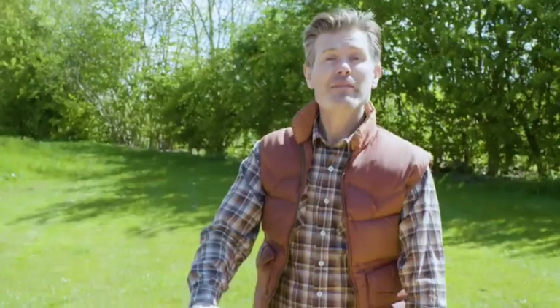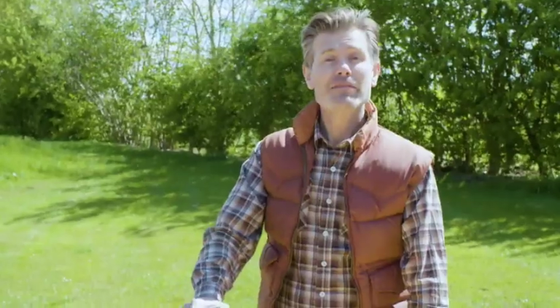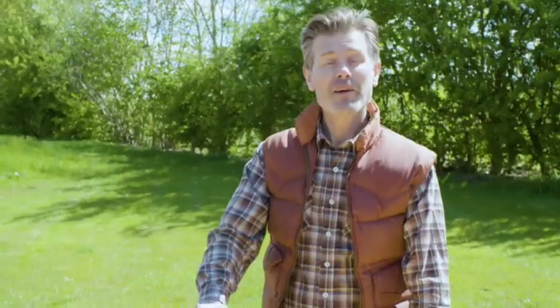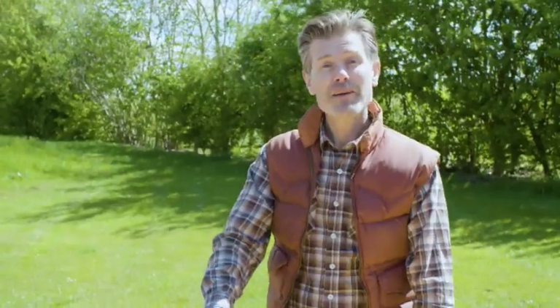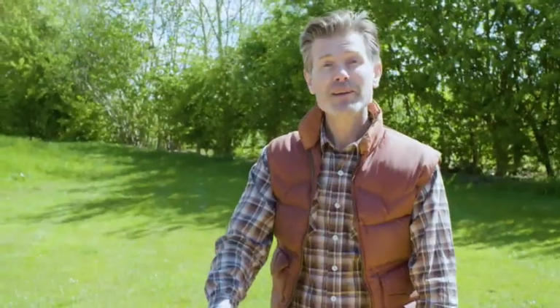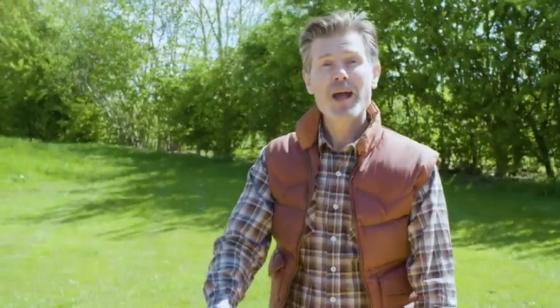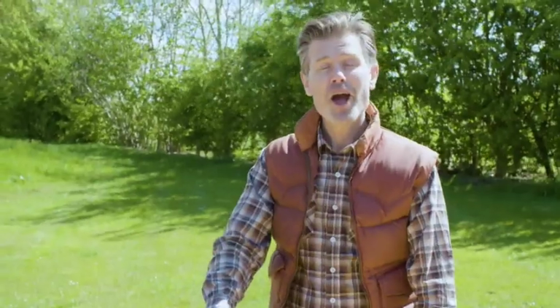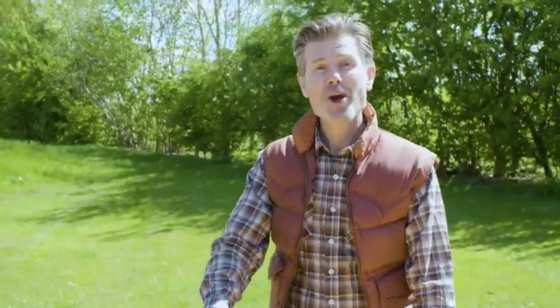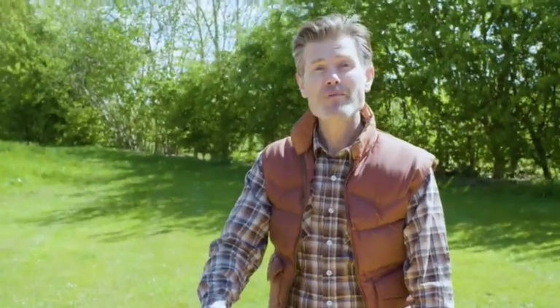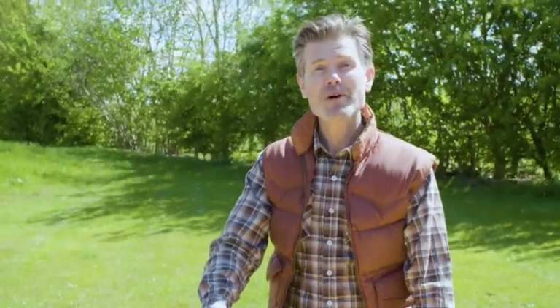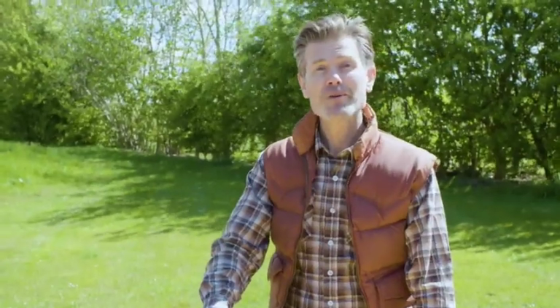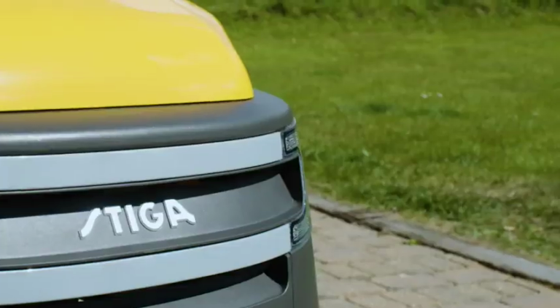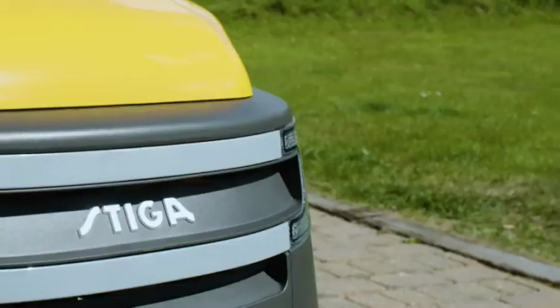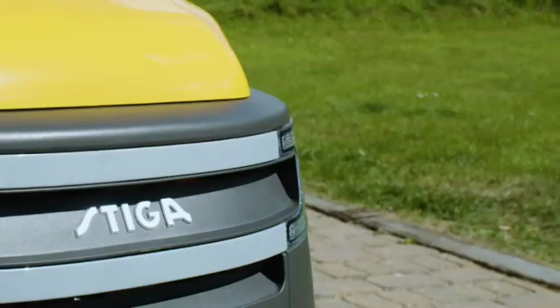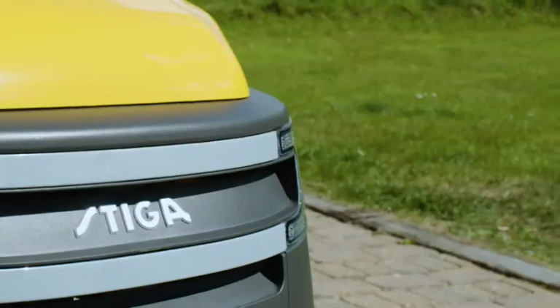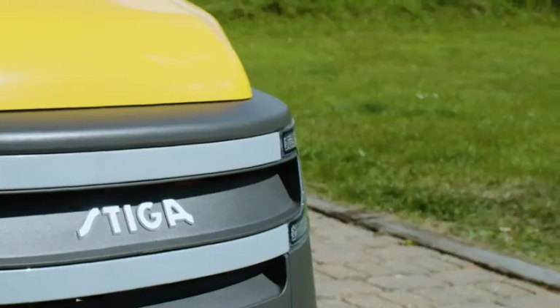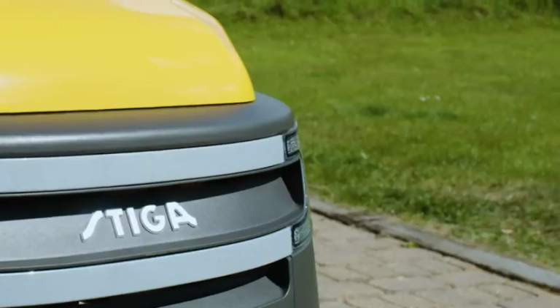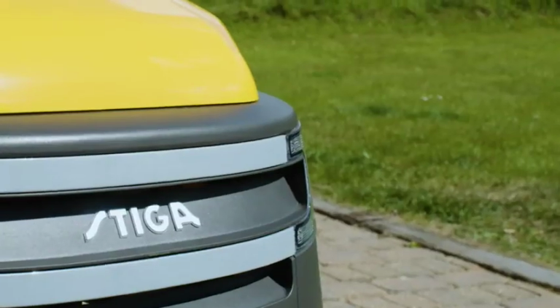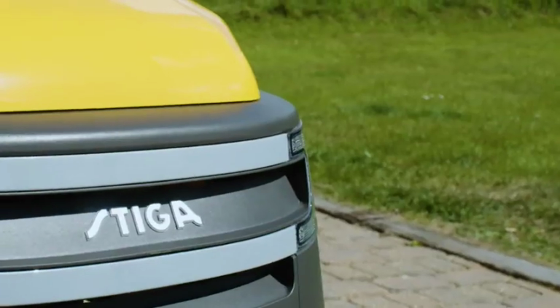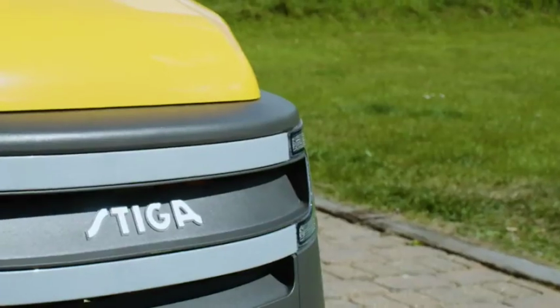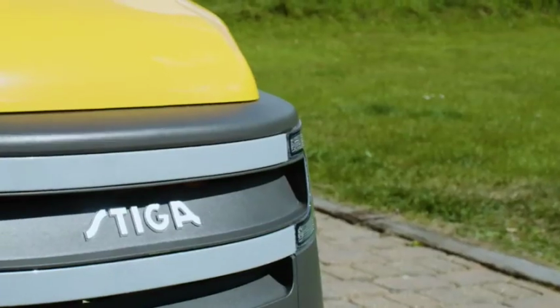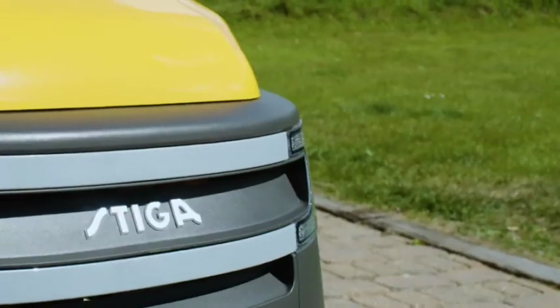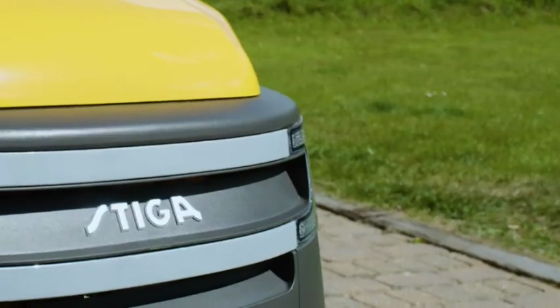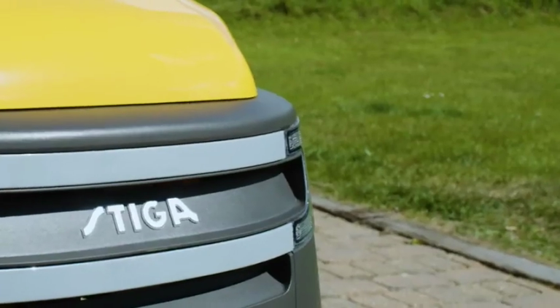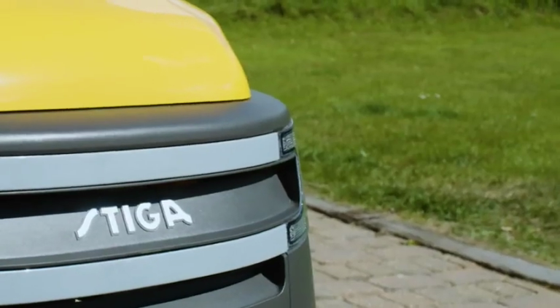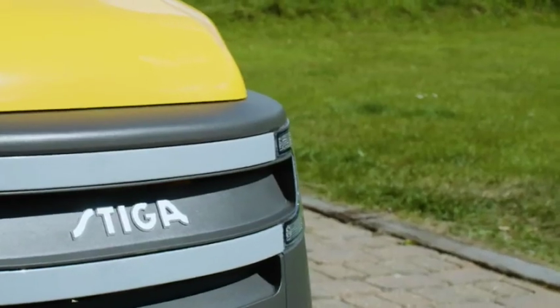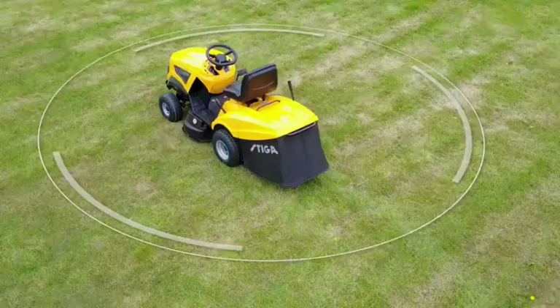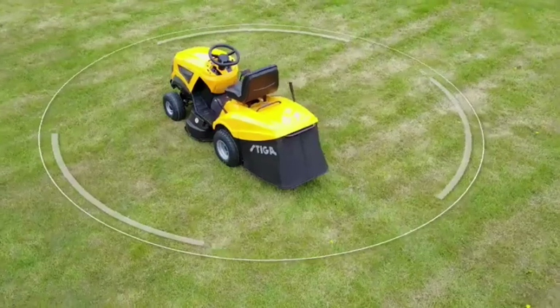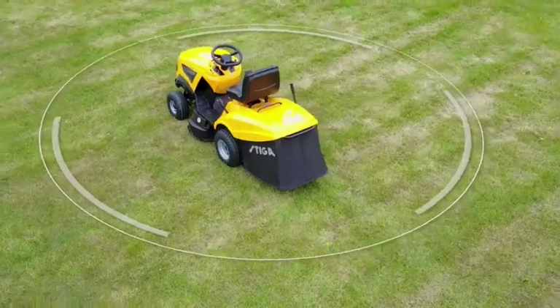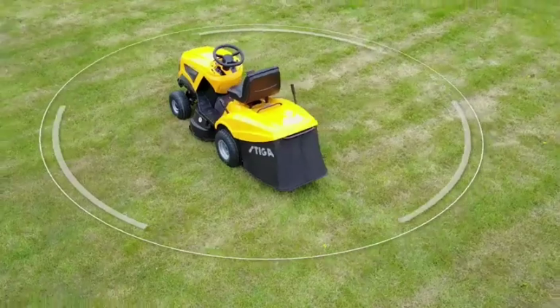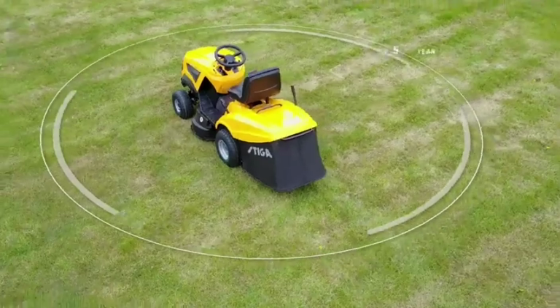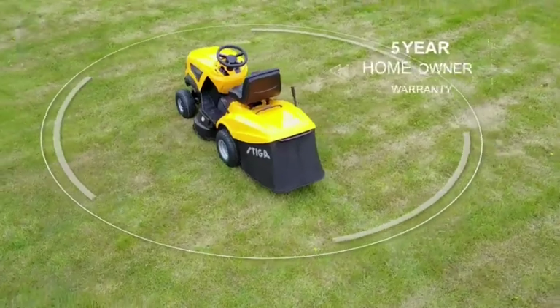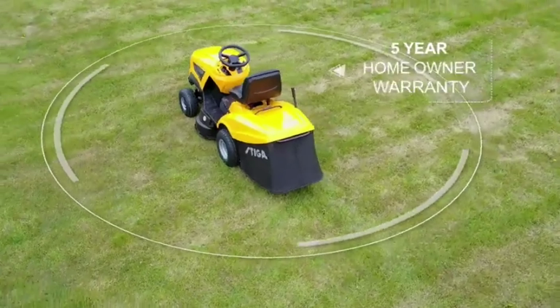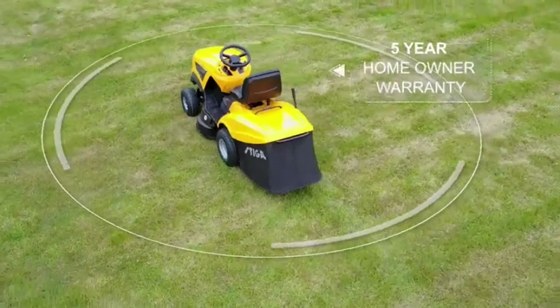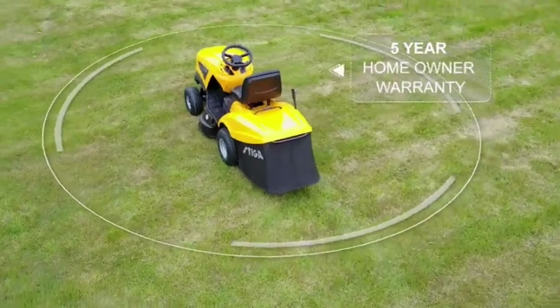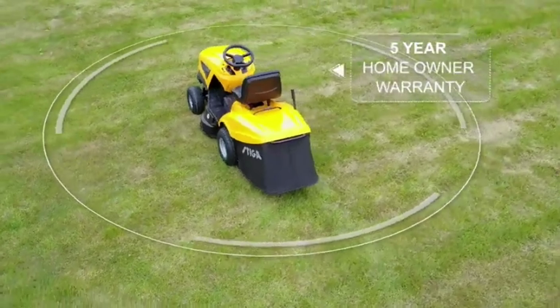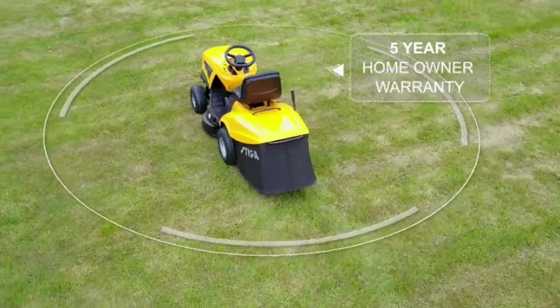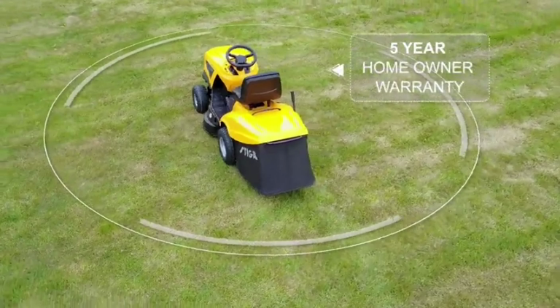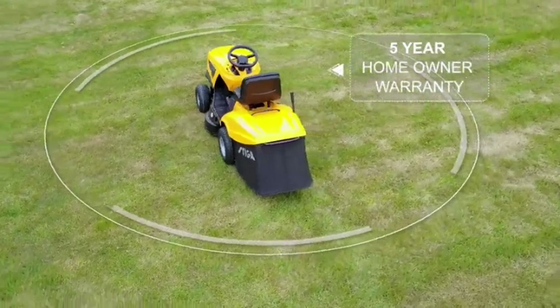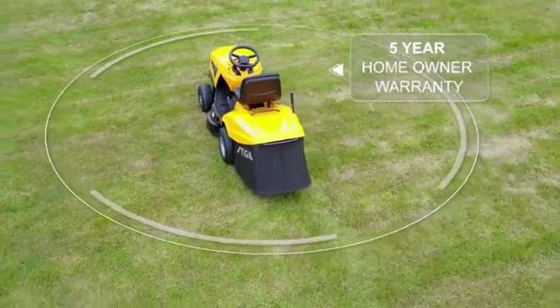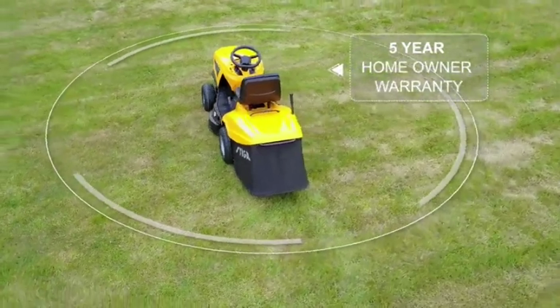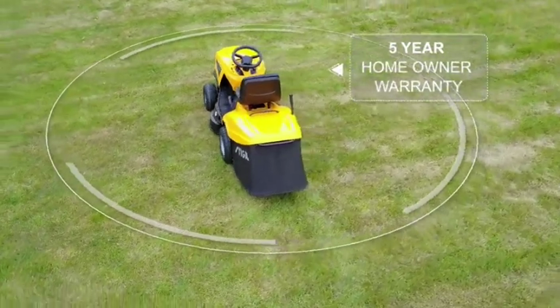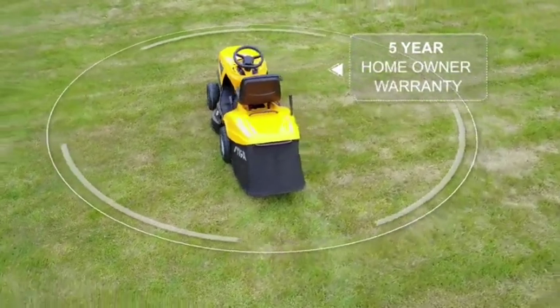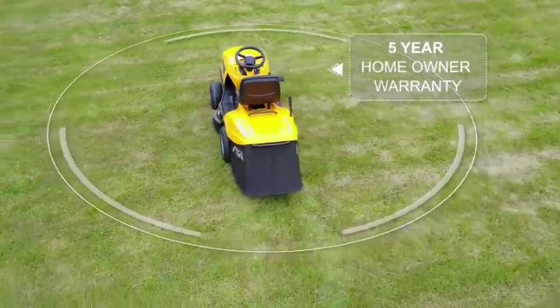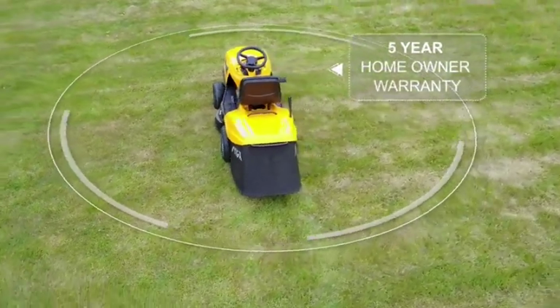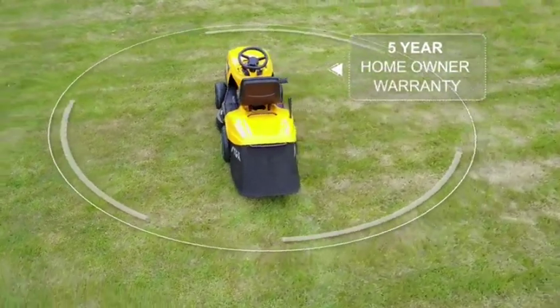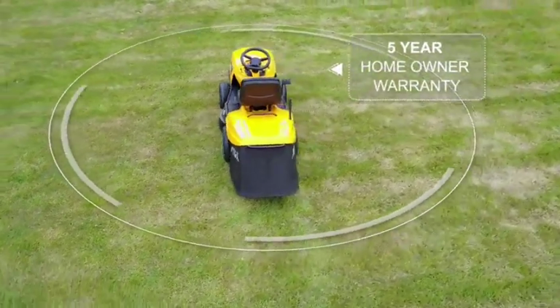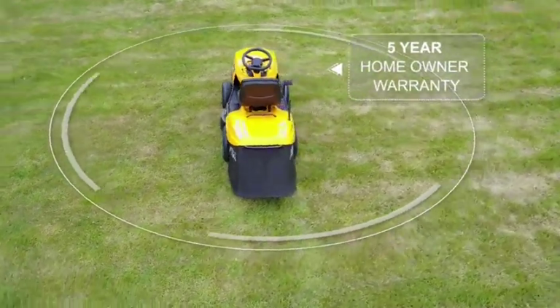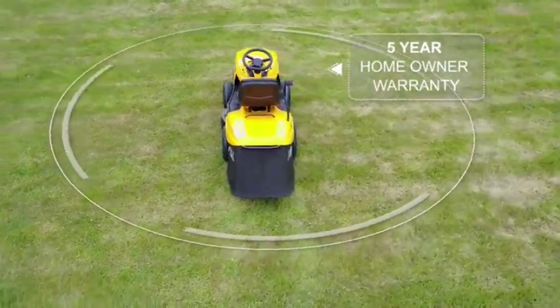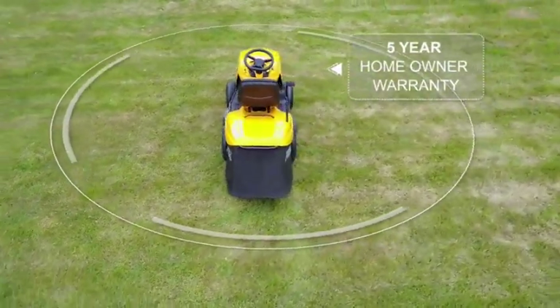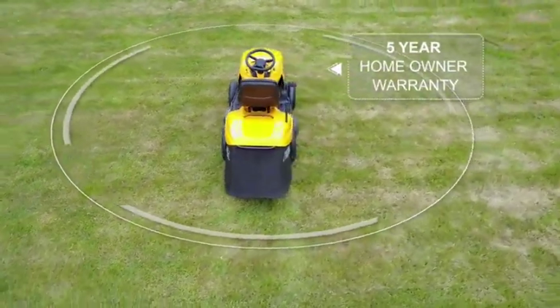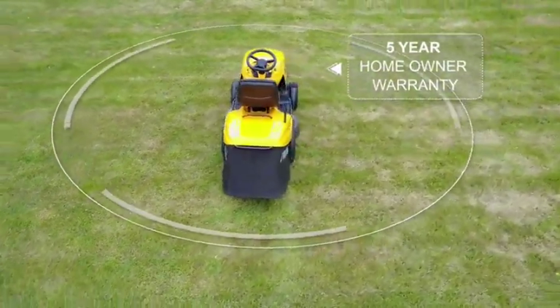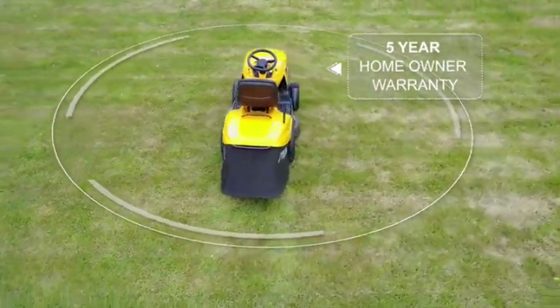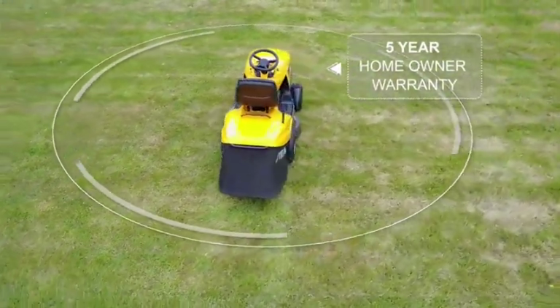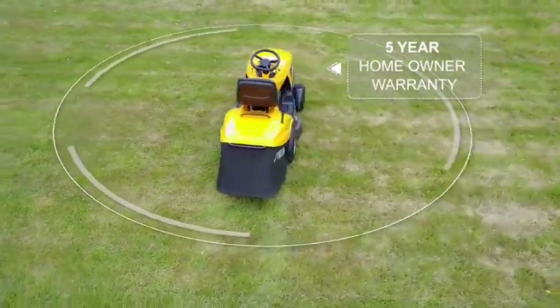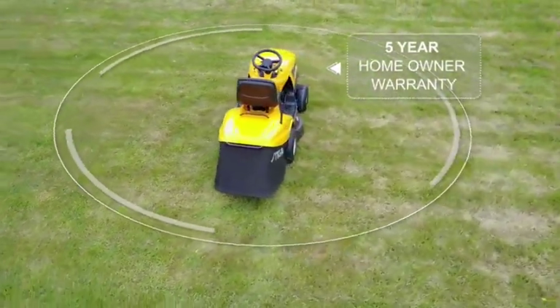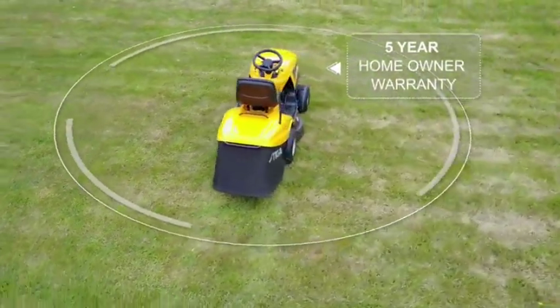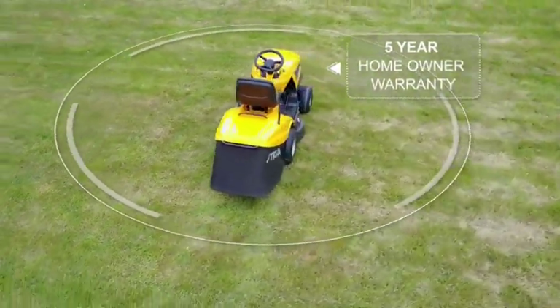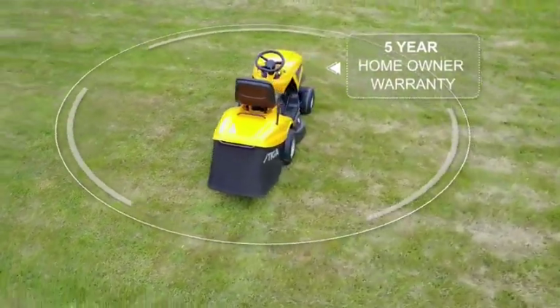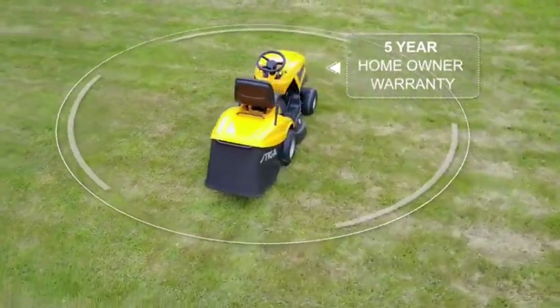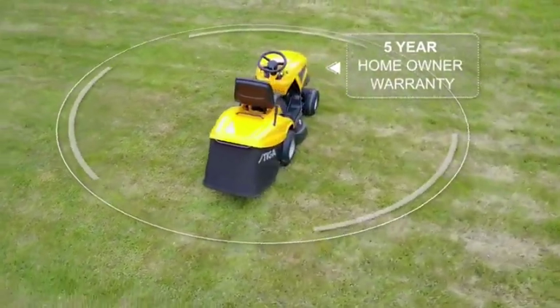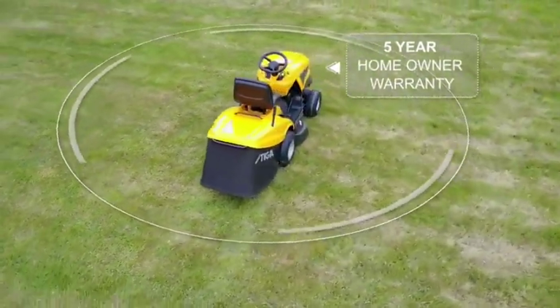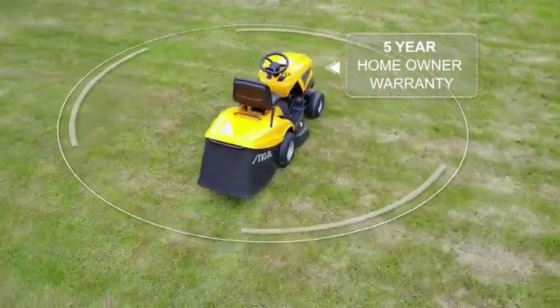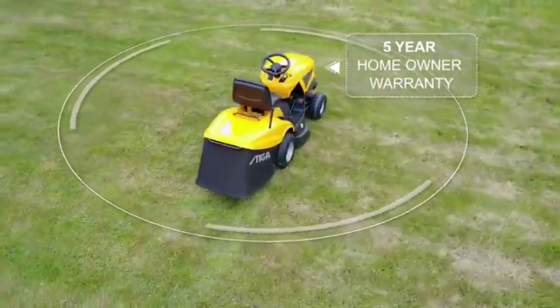The 5 year homeowner warranty comes as standard, which shows how much Steger really believe in the durability of their machines.